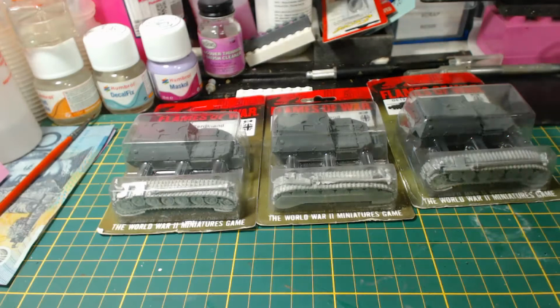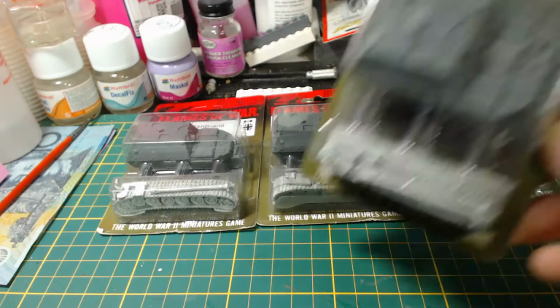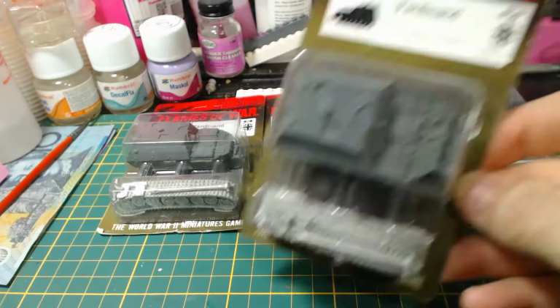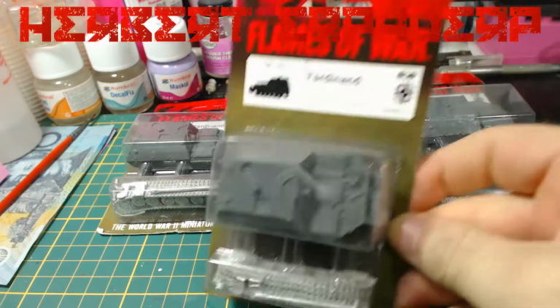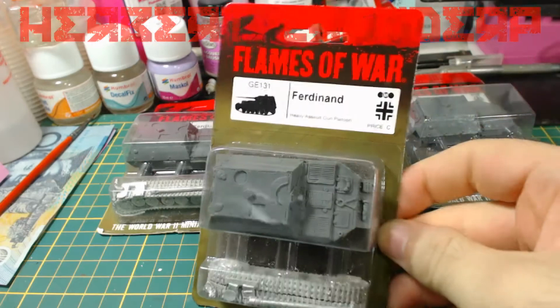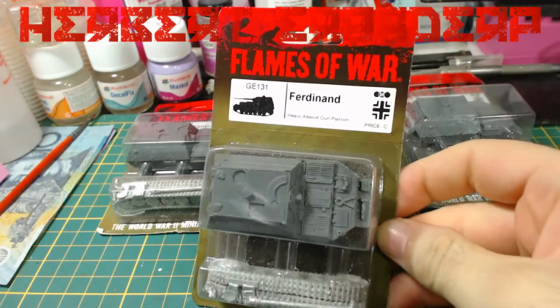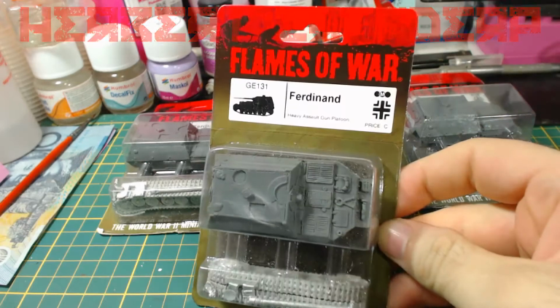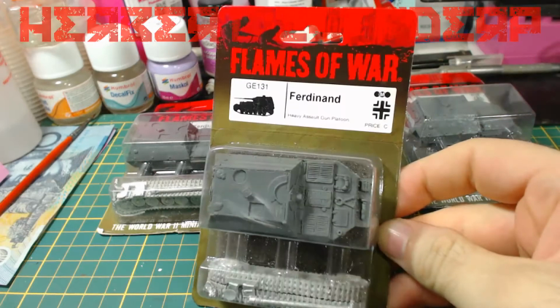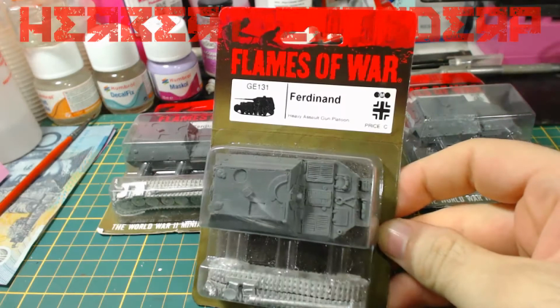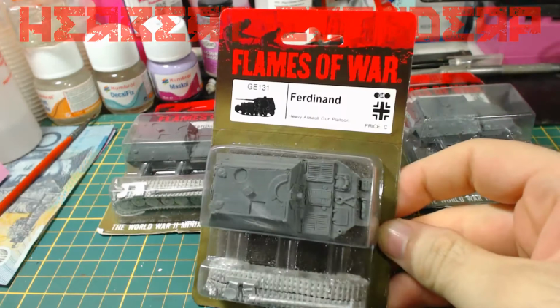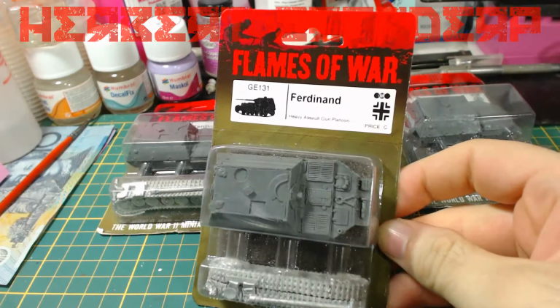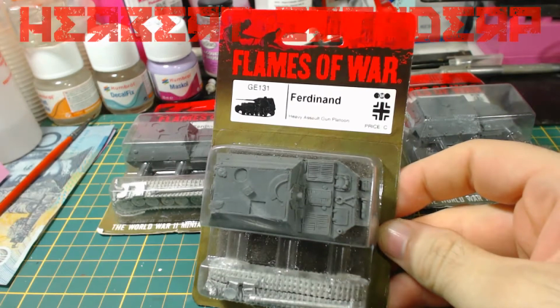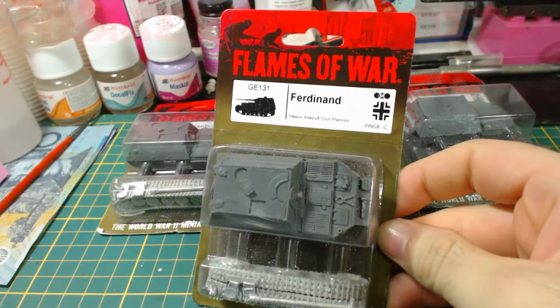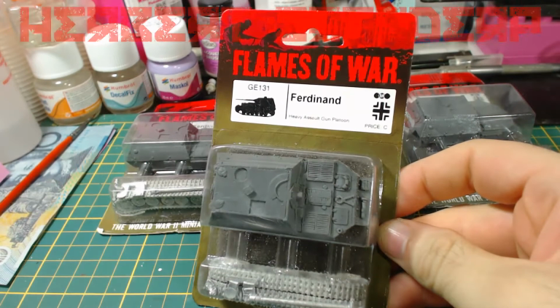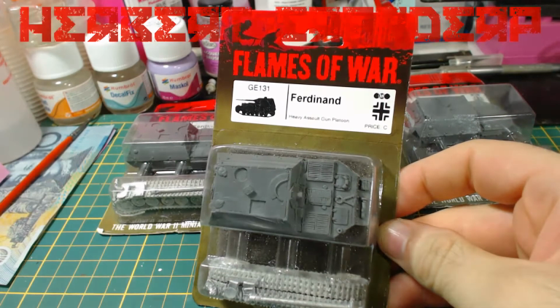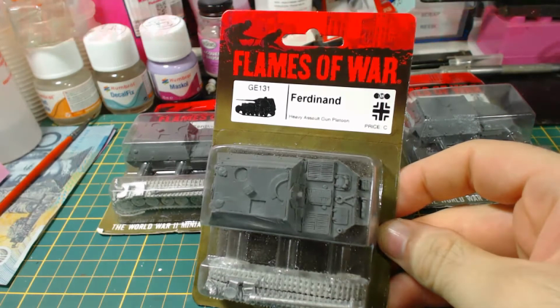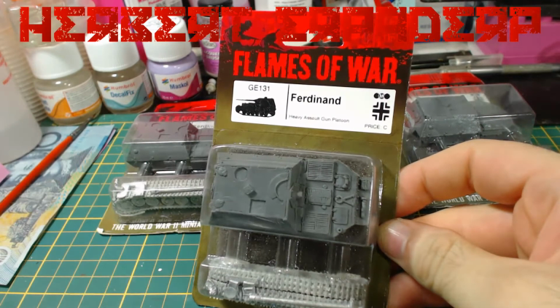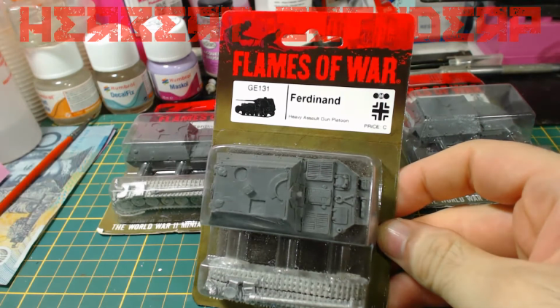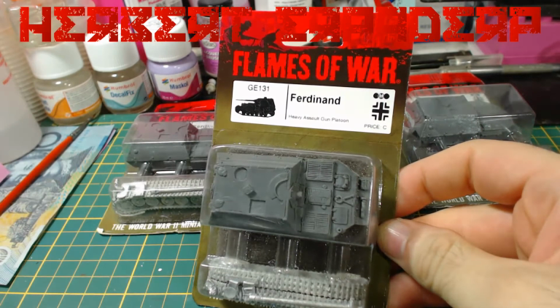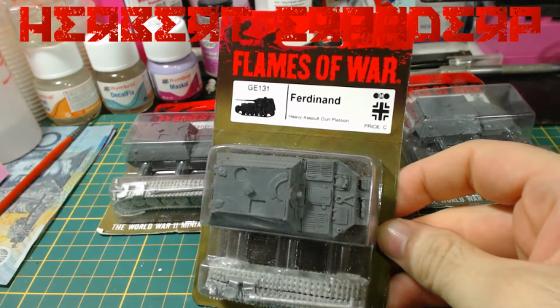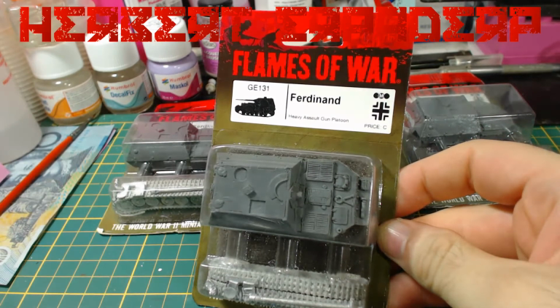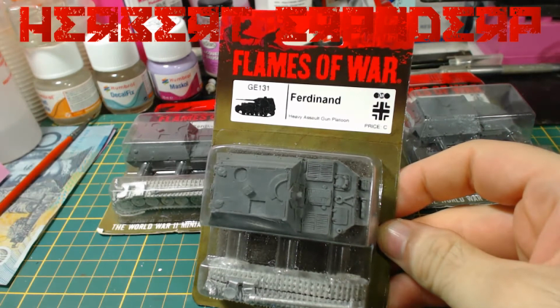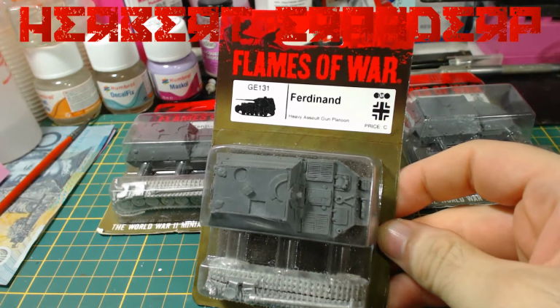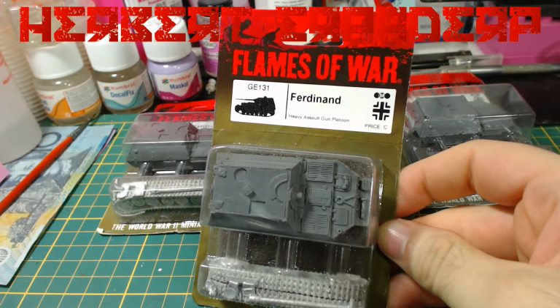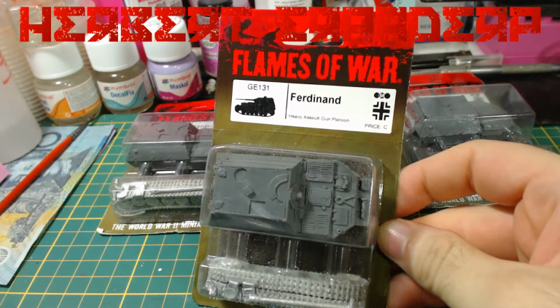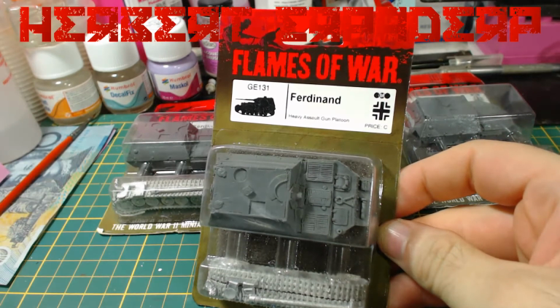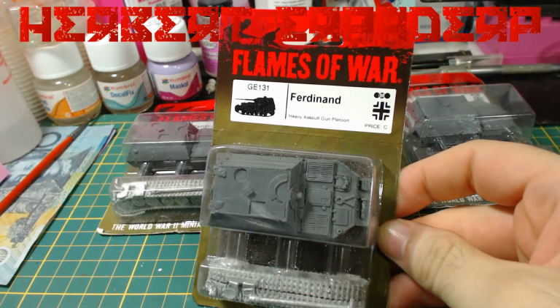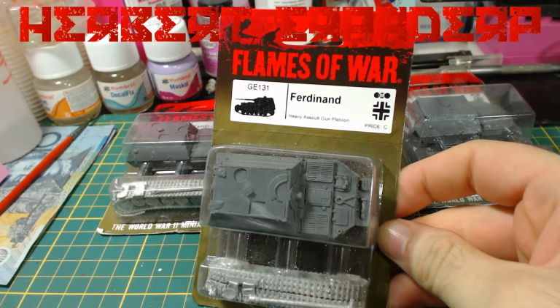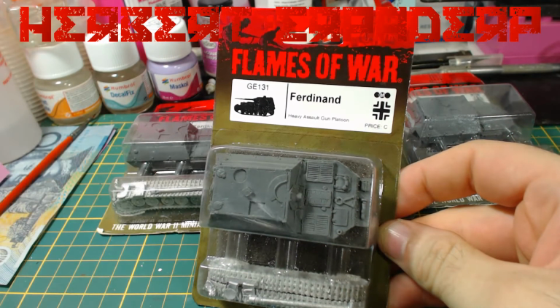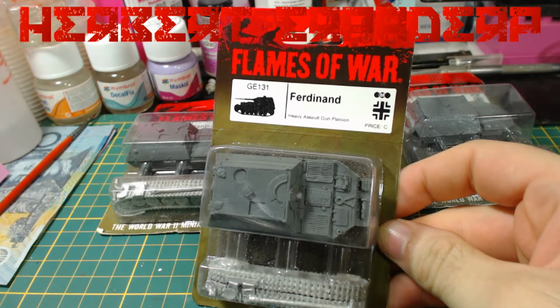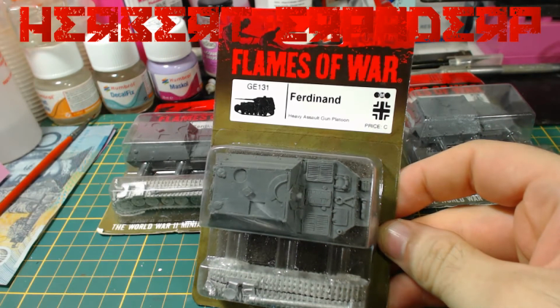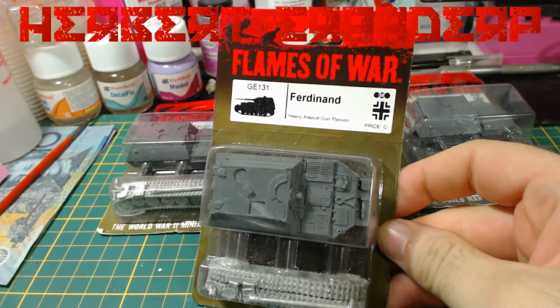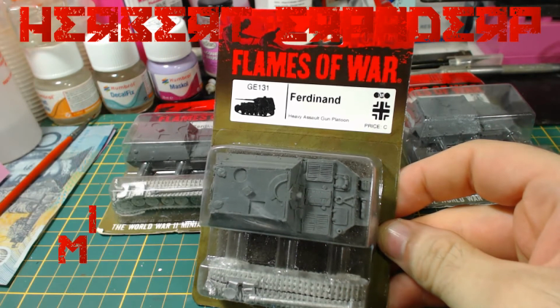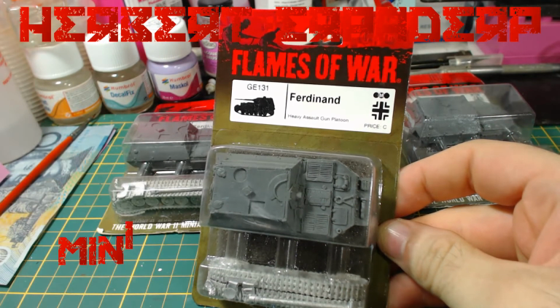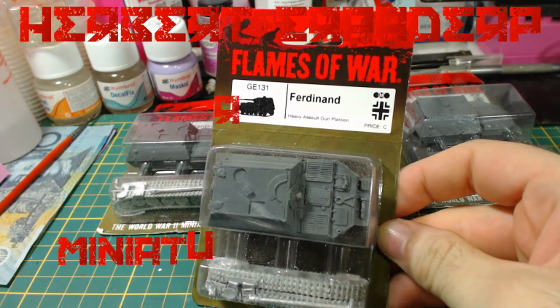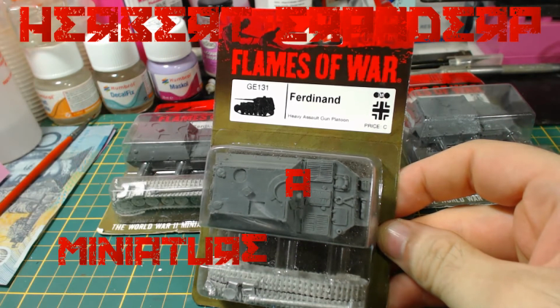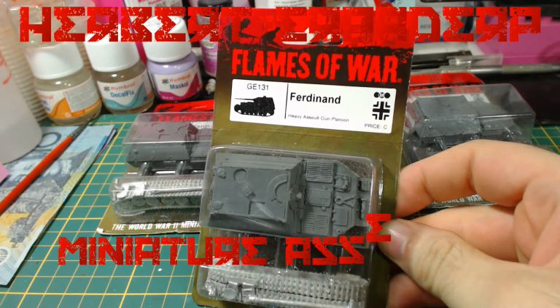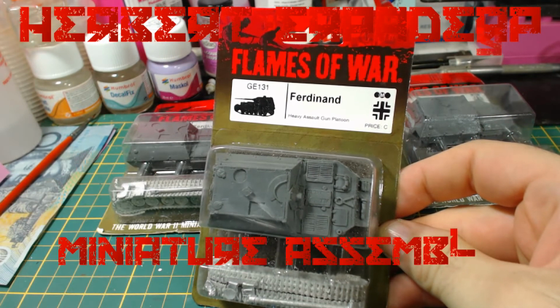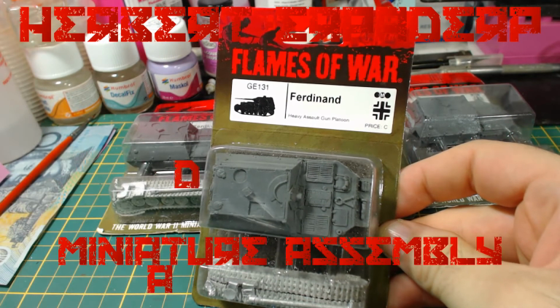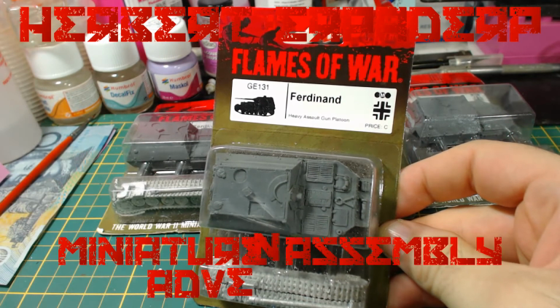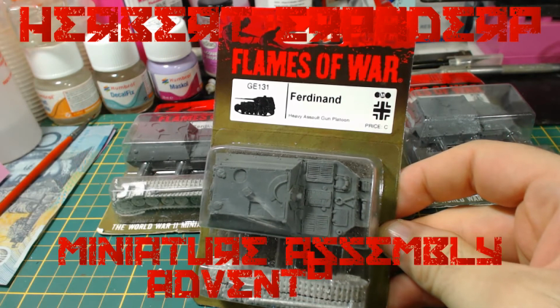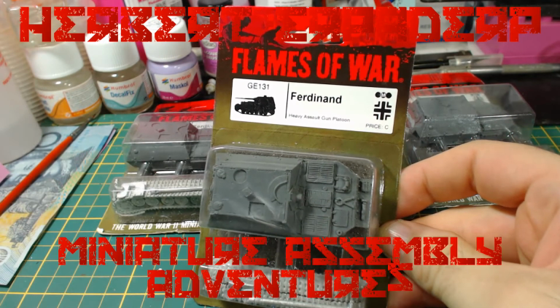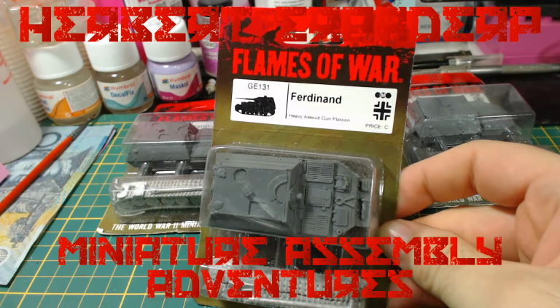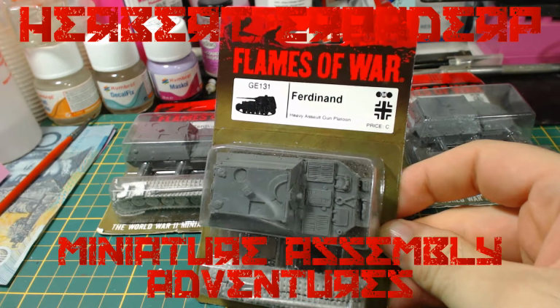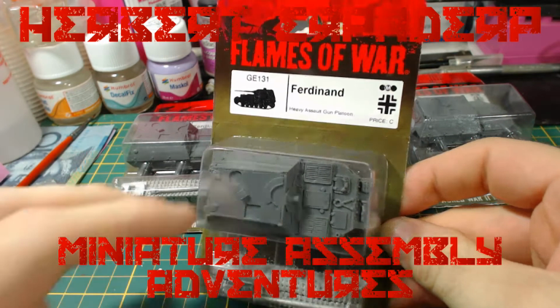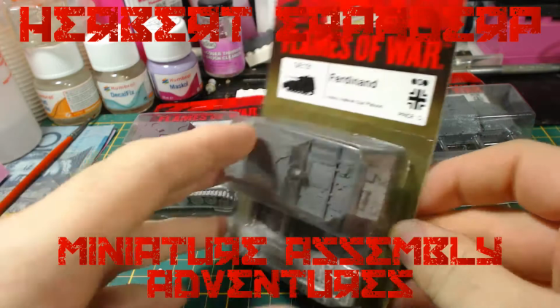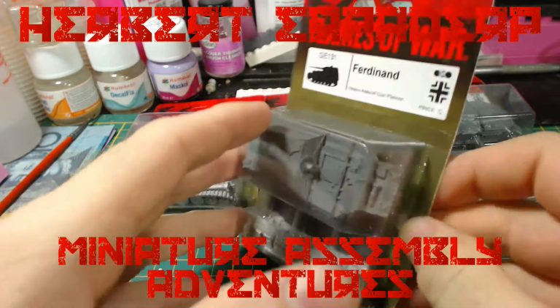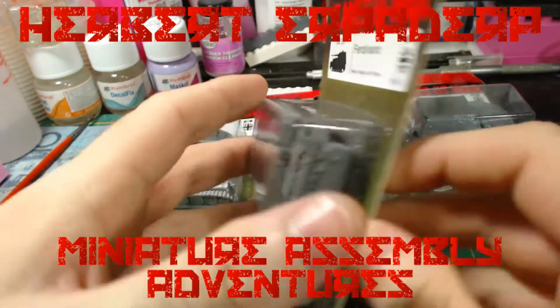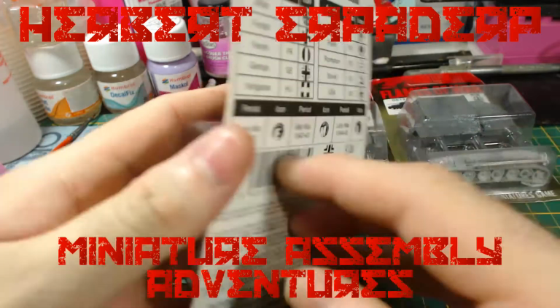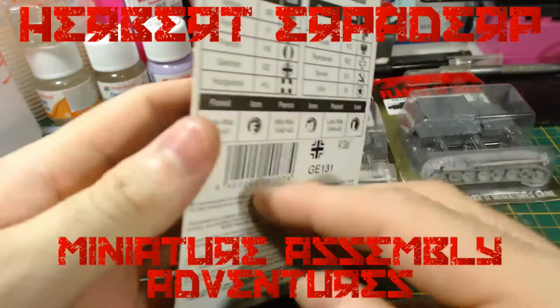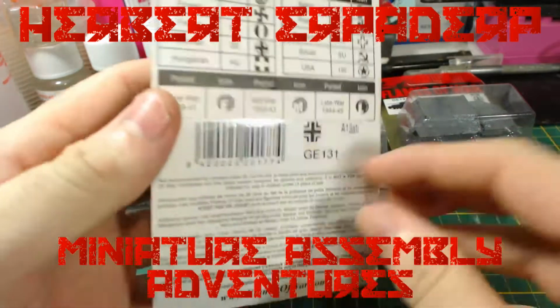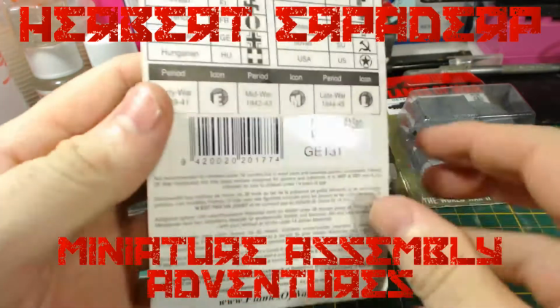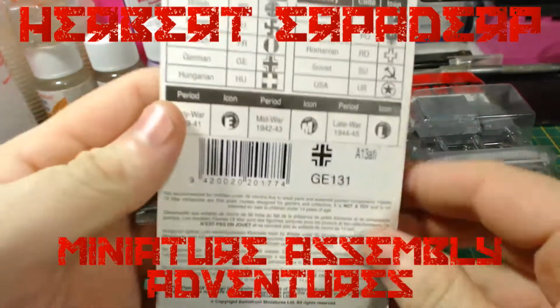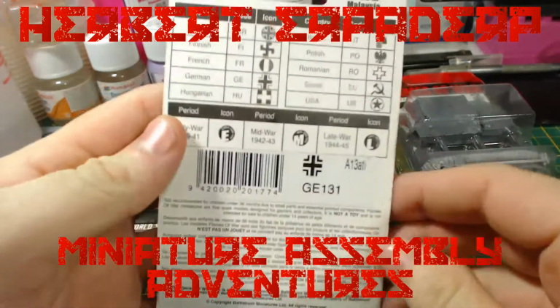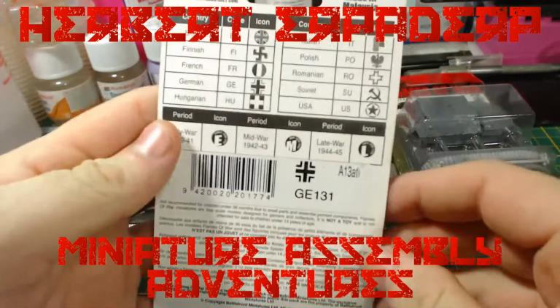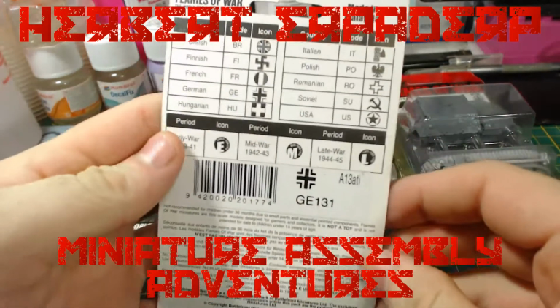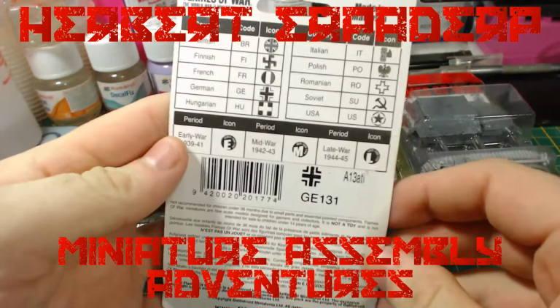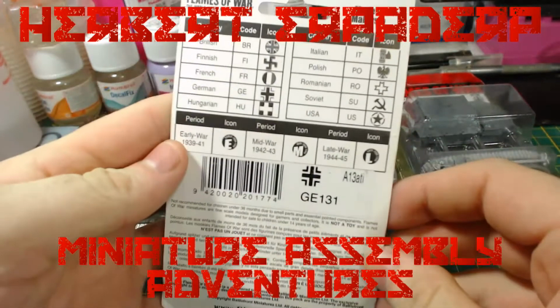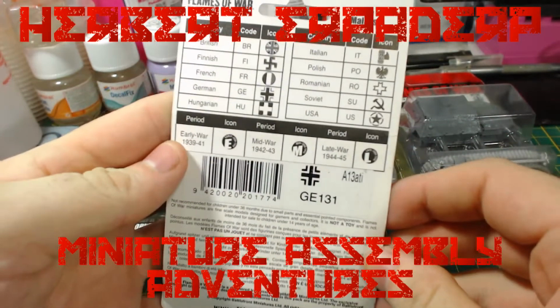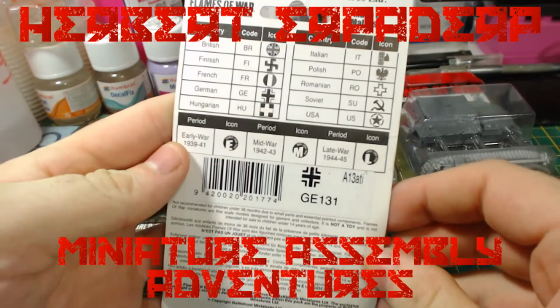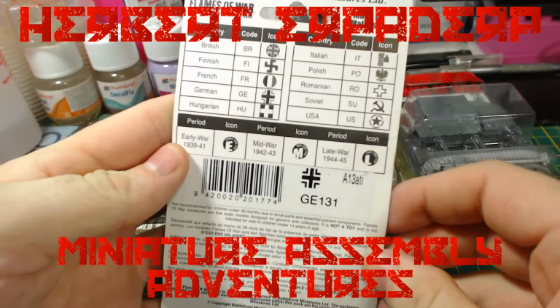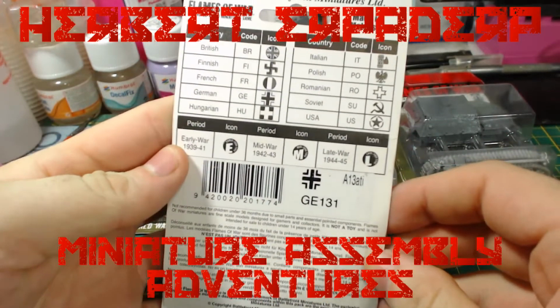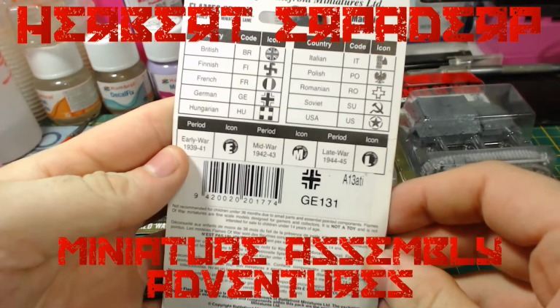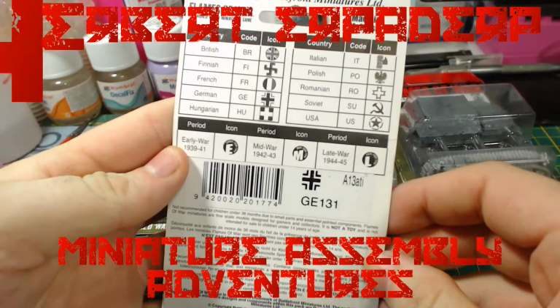Greetings! I am Herbert Erpaderp, and today I'm going to build these Flames of War Ferdinand Heavy Assault Guns.